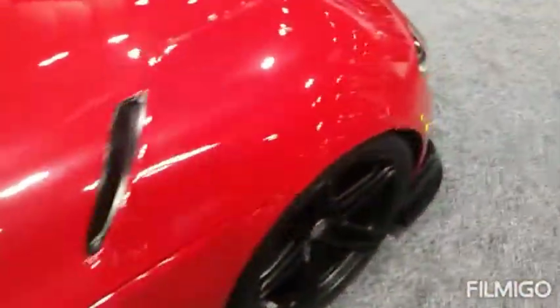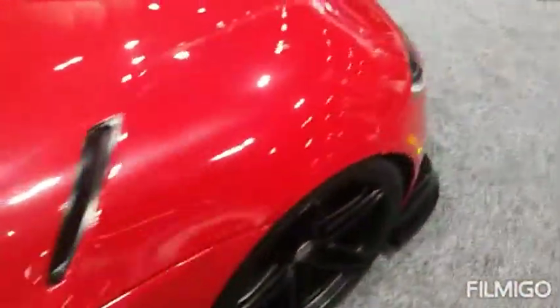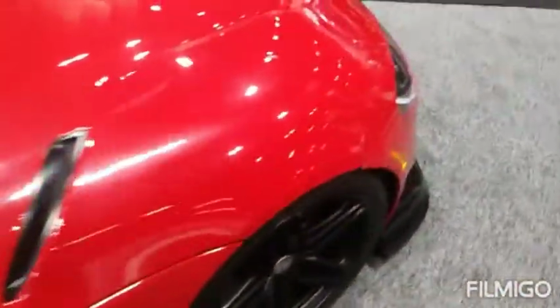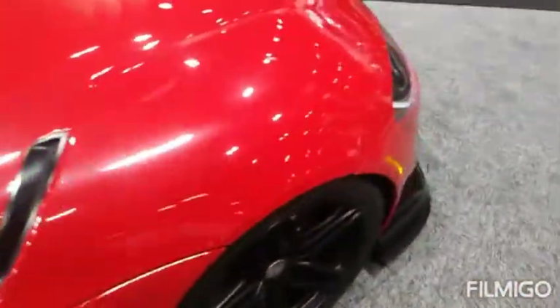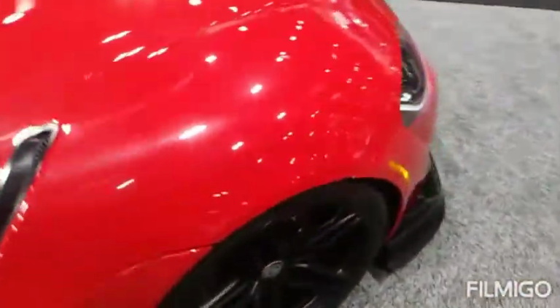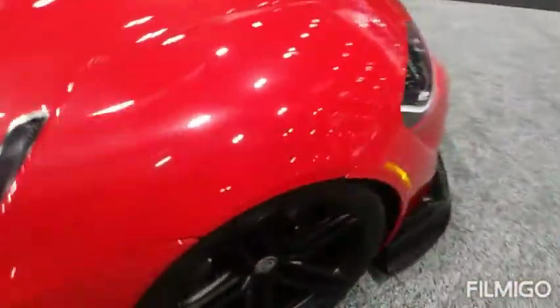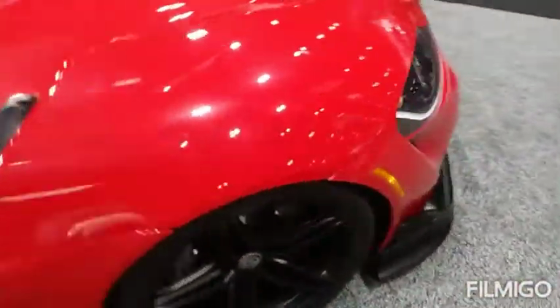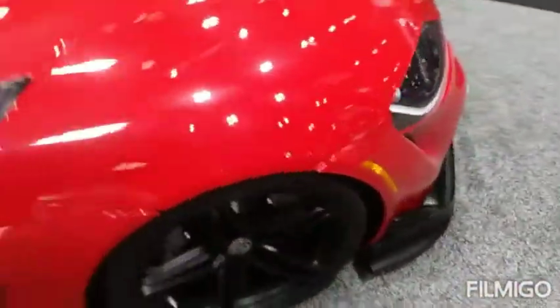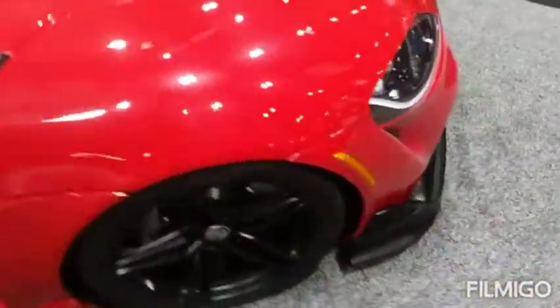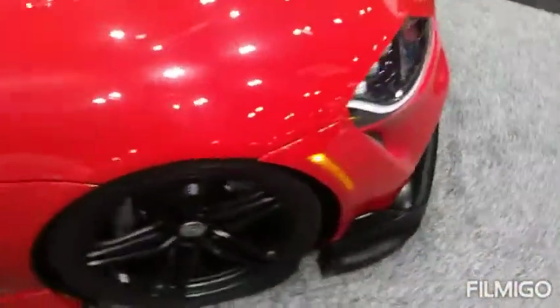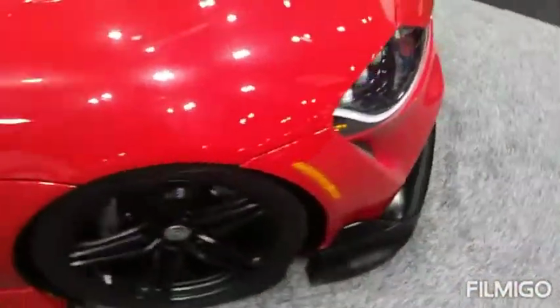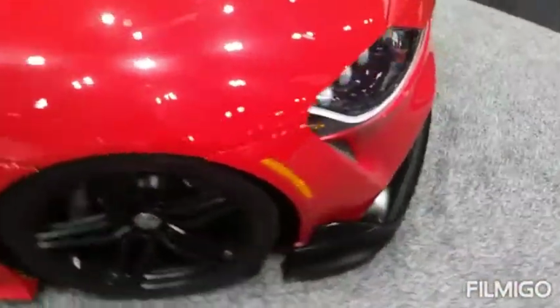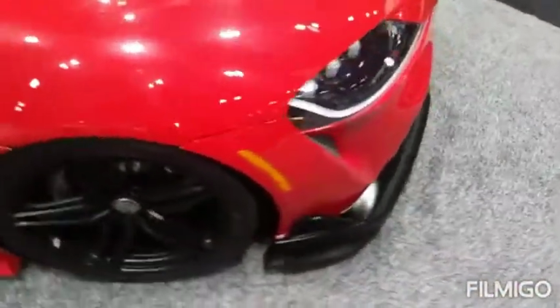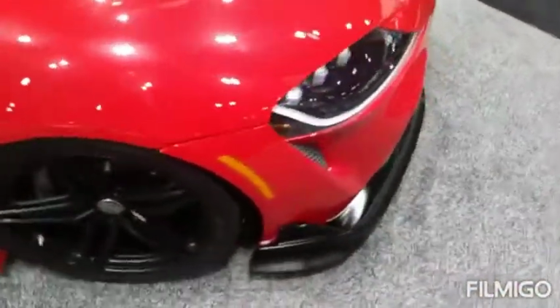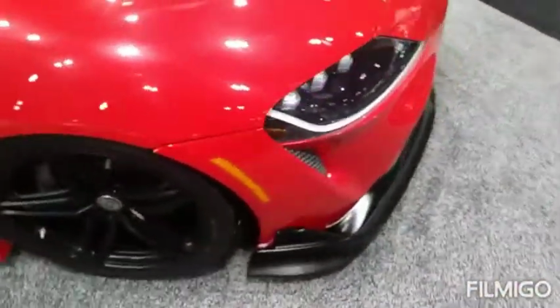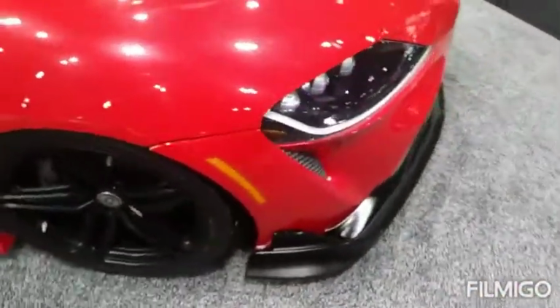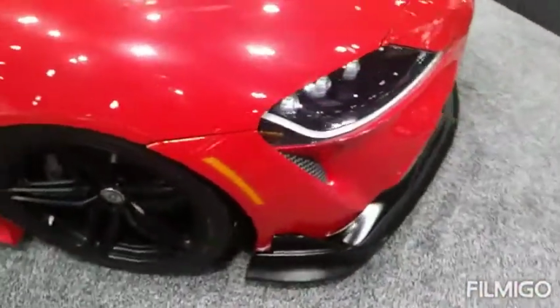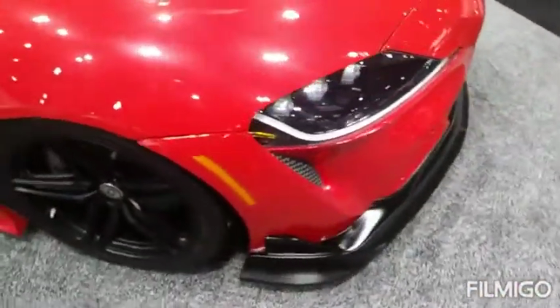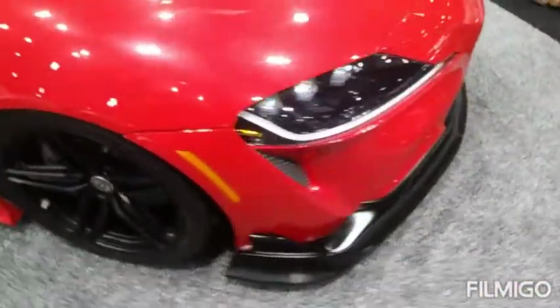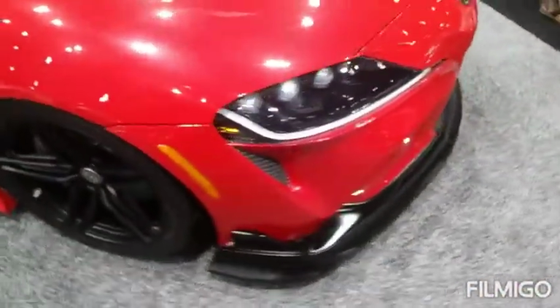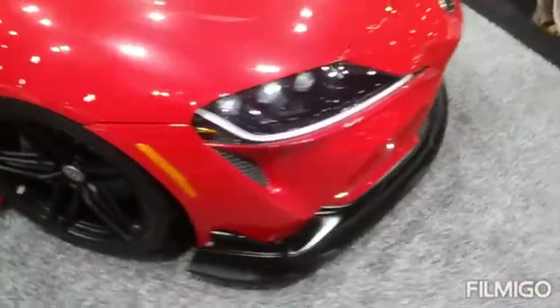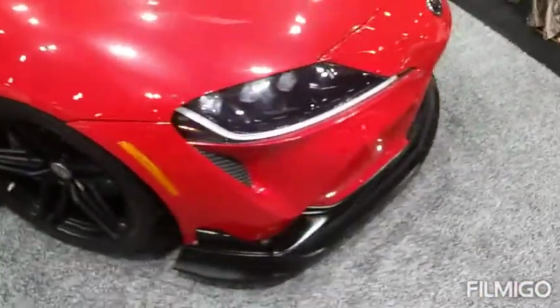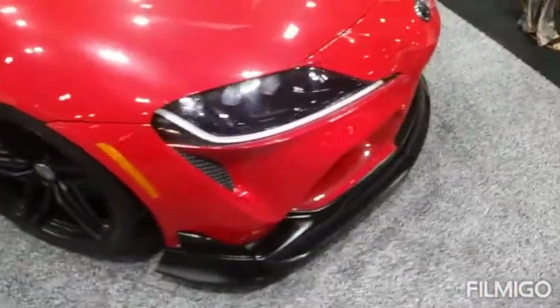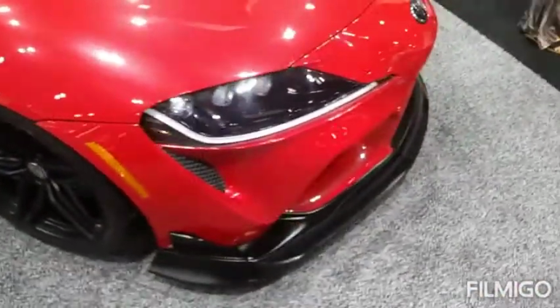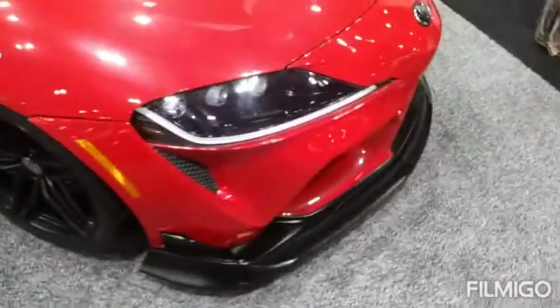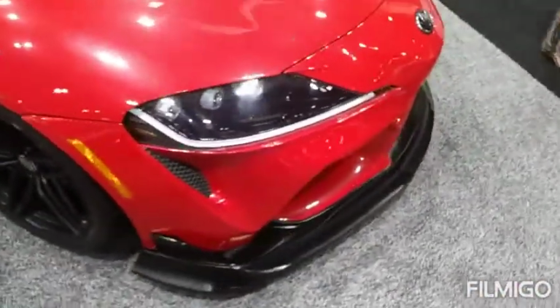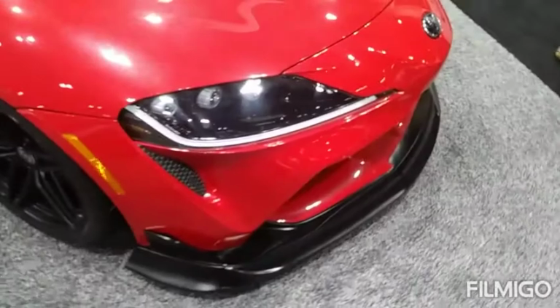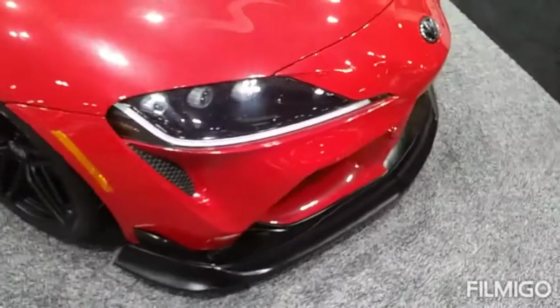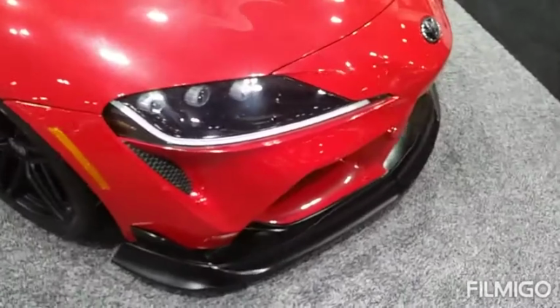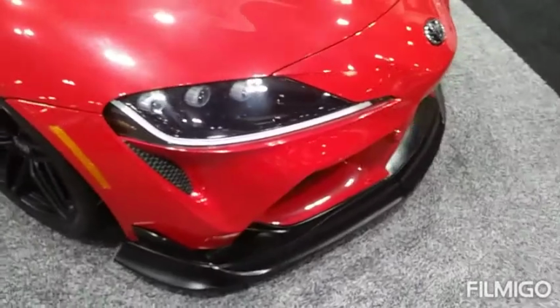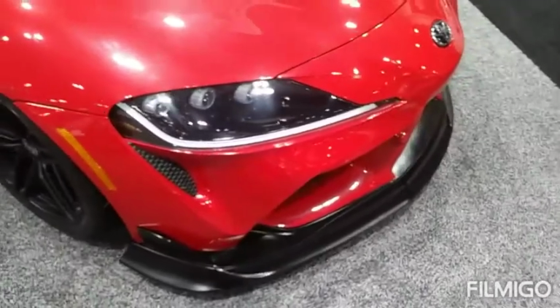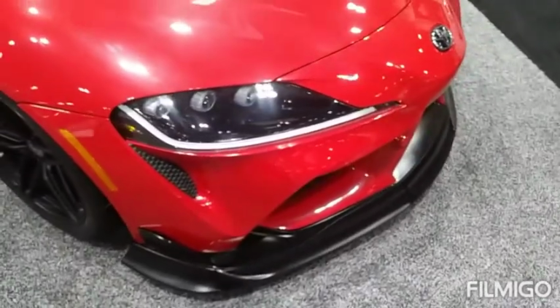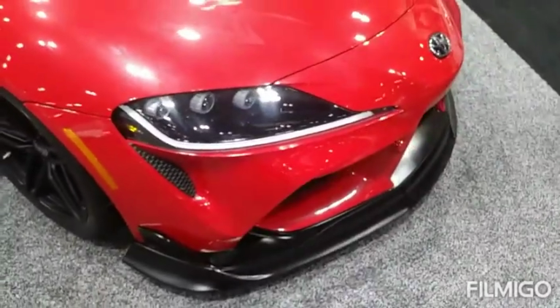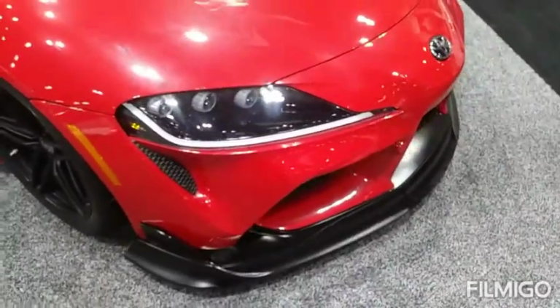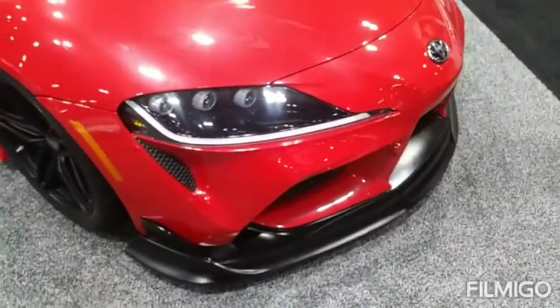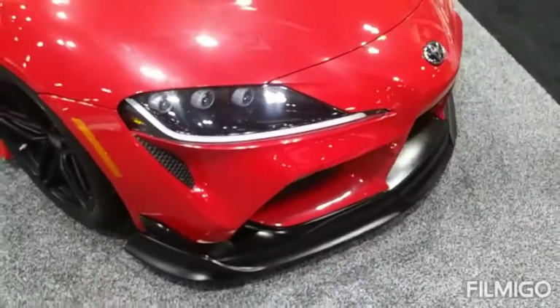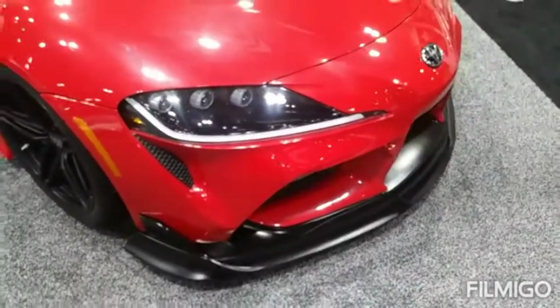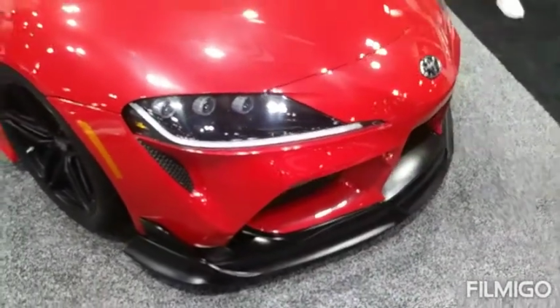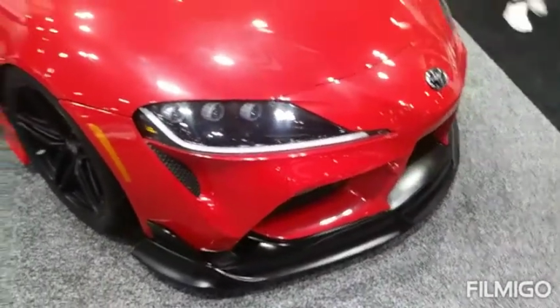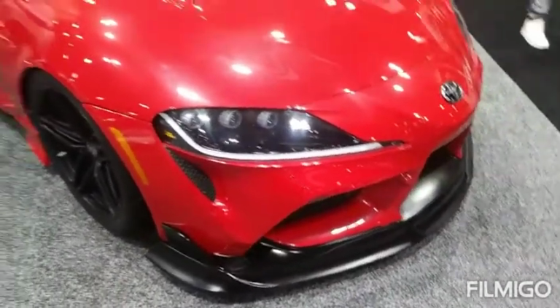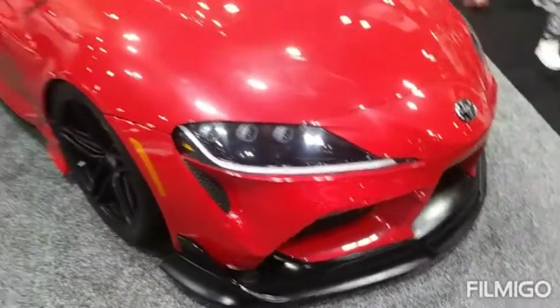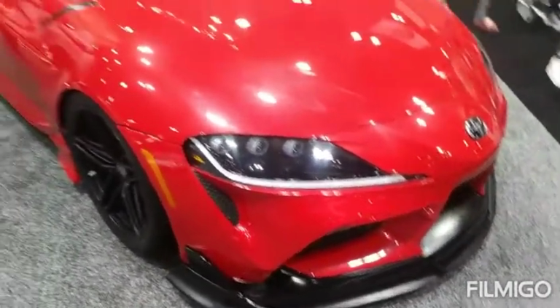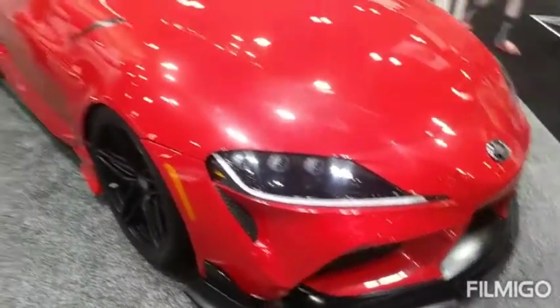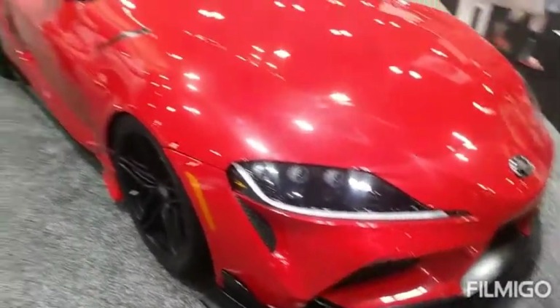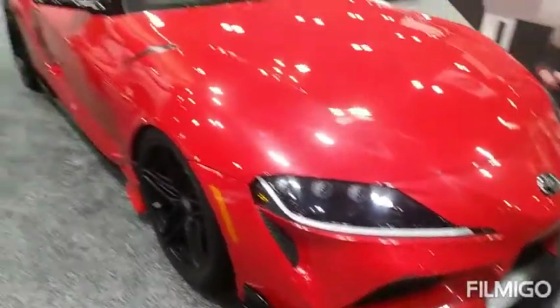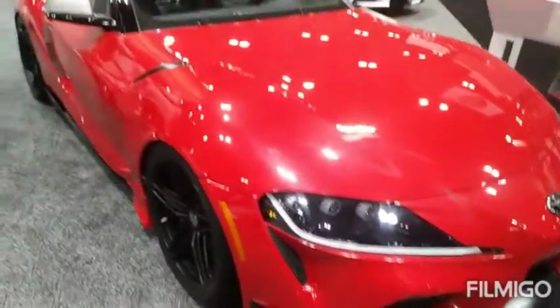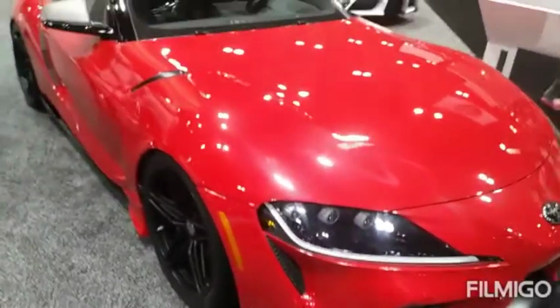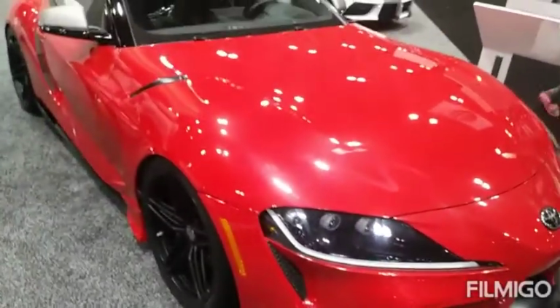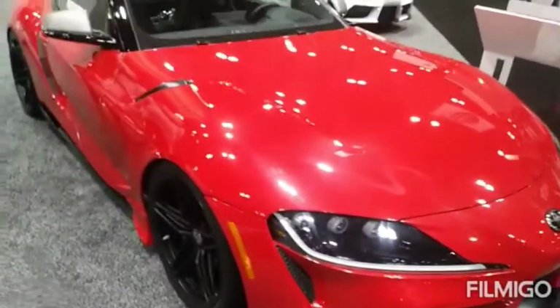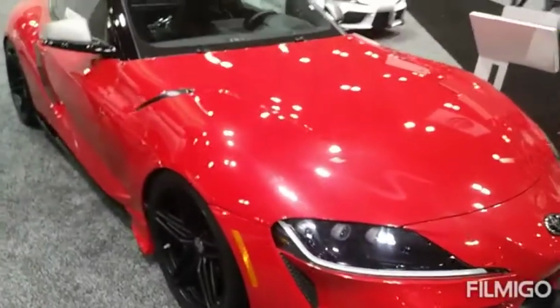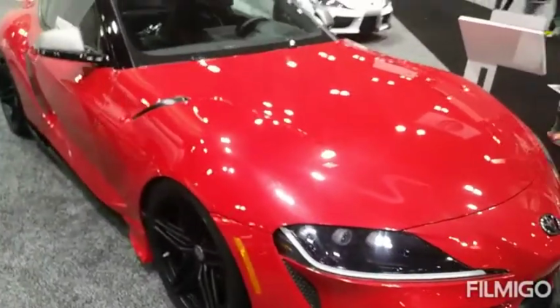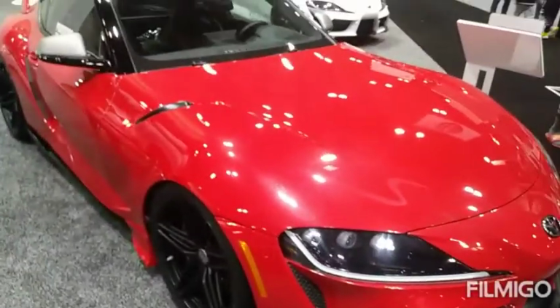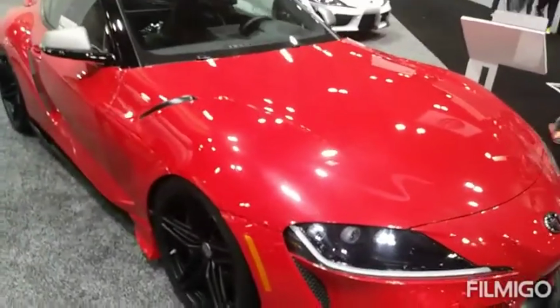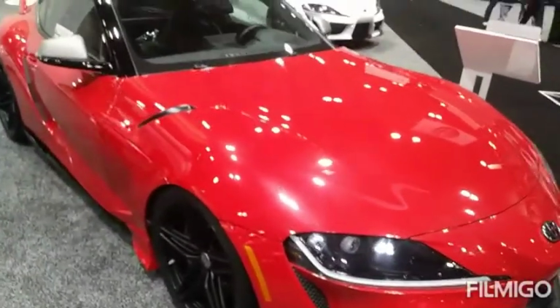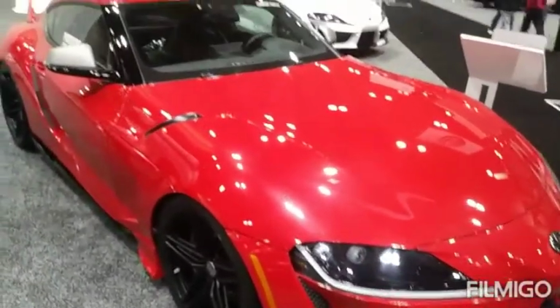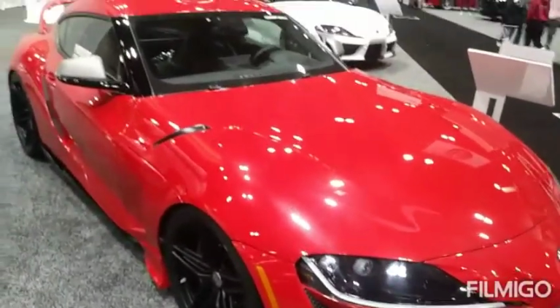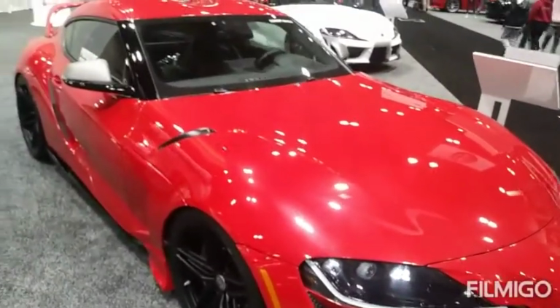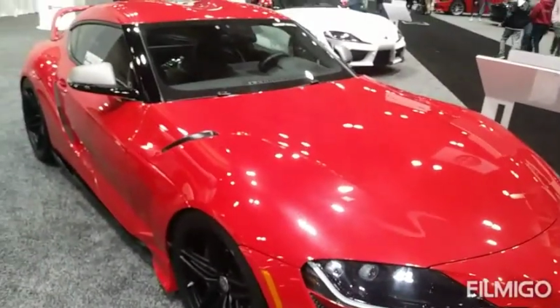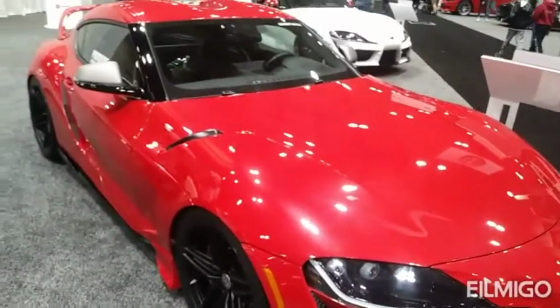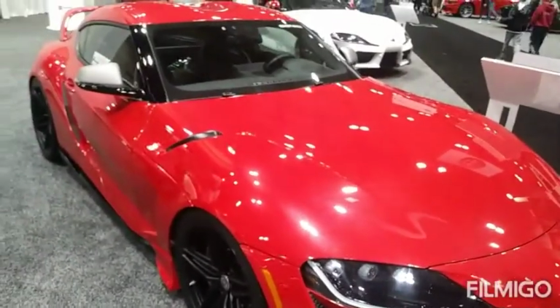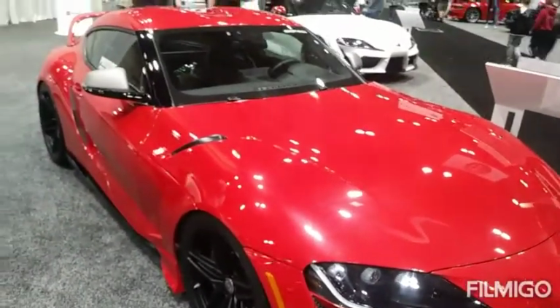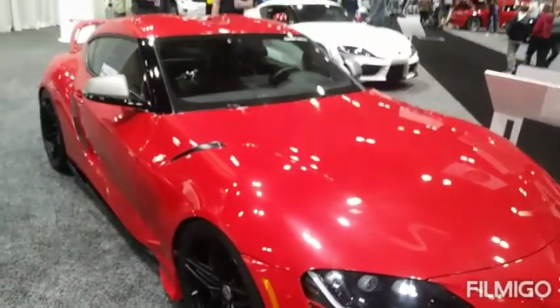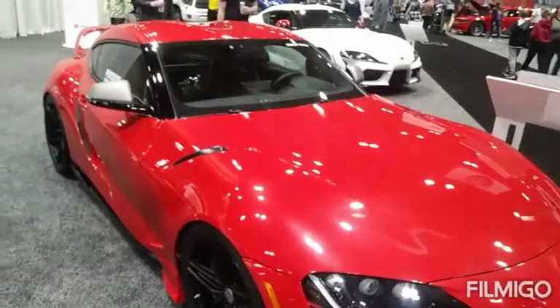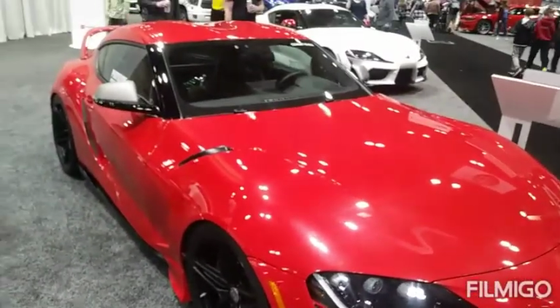Pretty body kit. The 0-60 on these cars is really powerful. It's not bad.